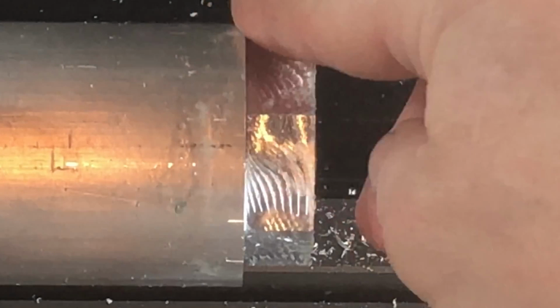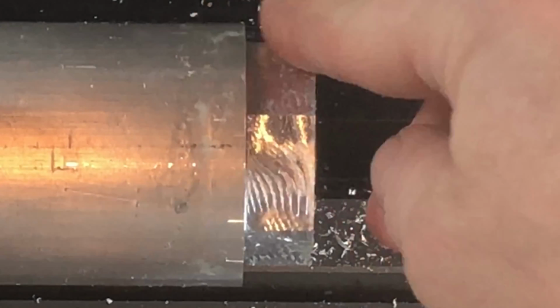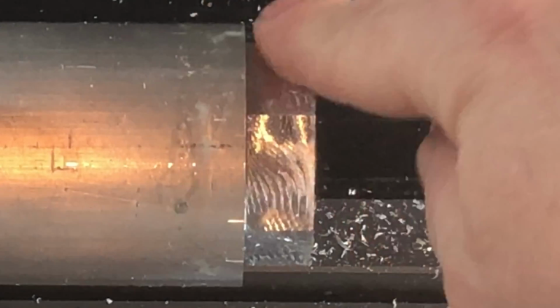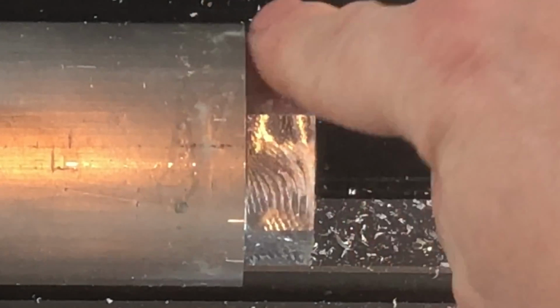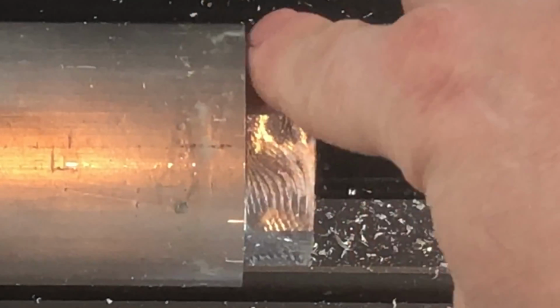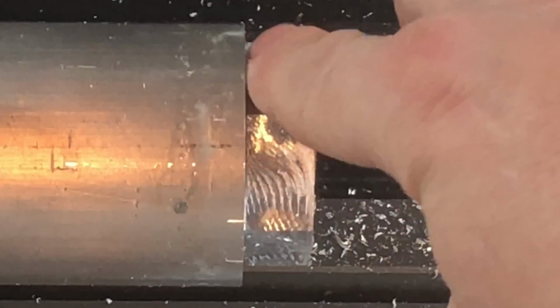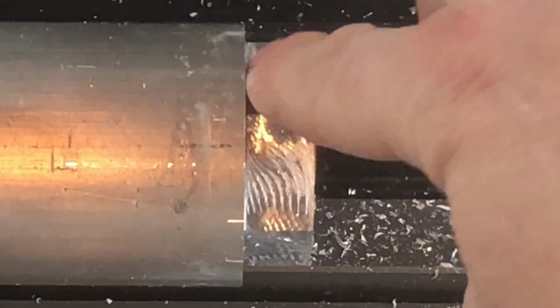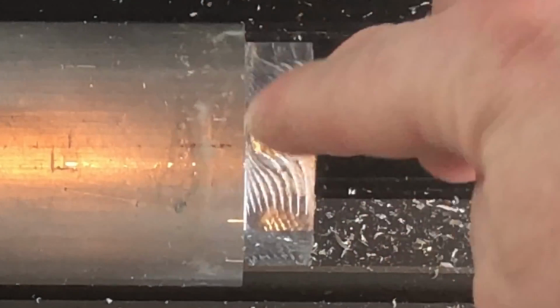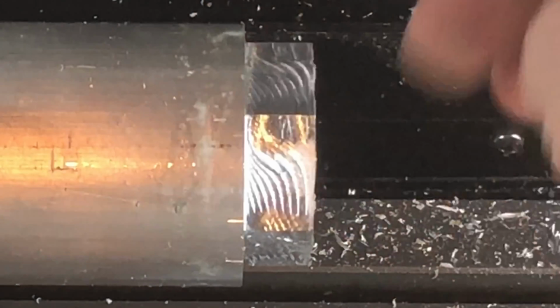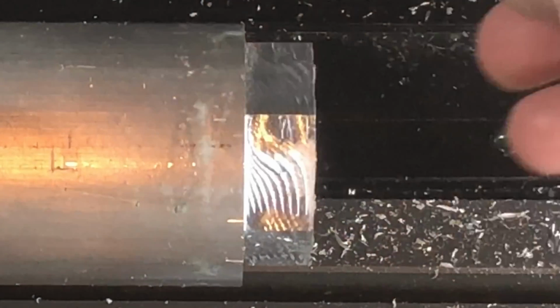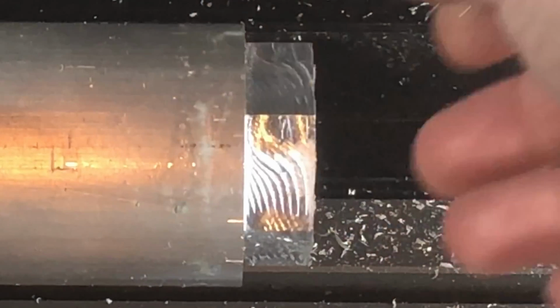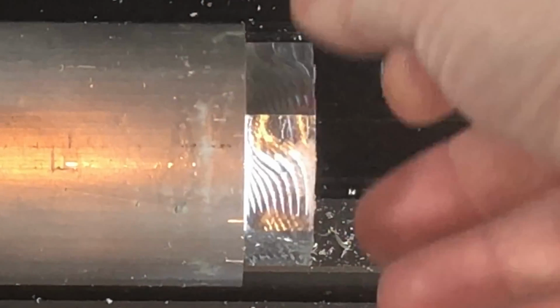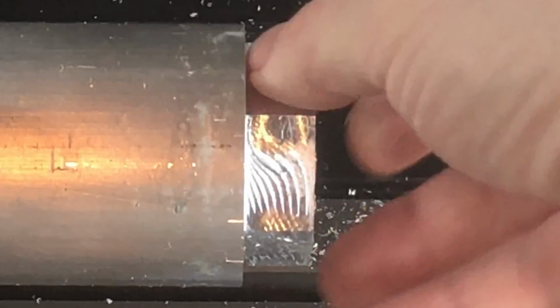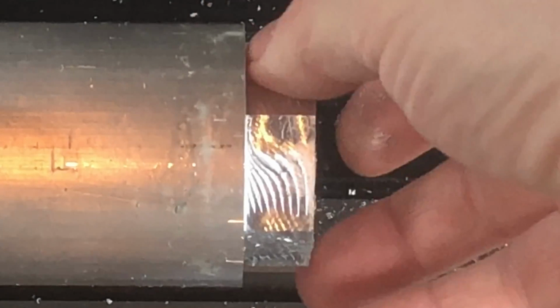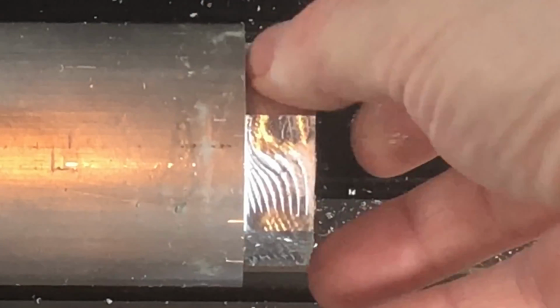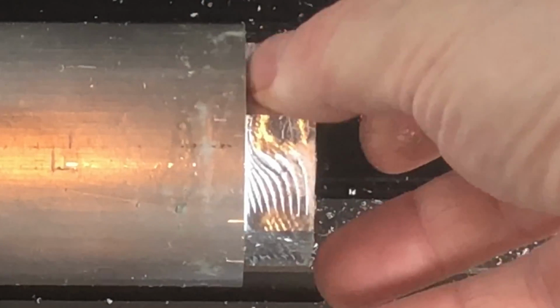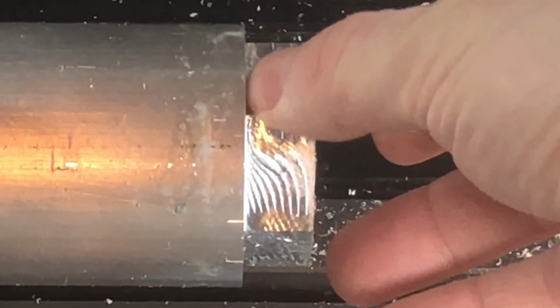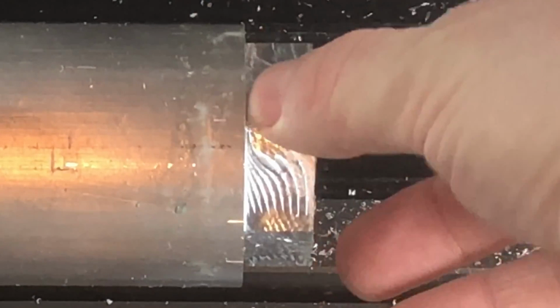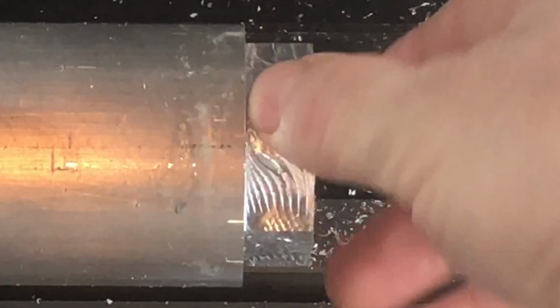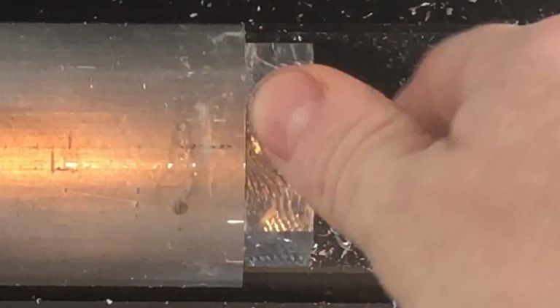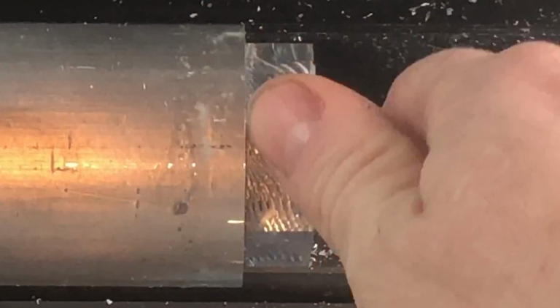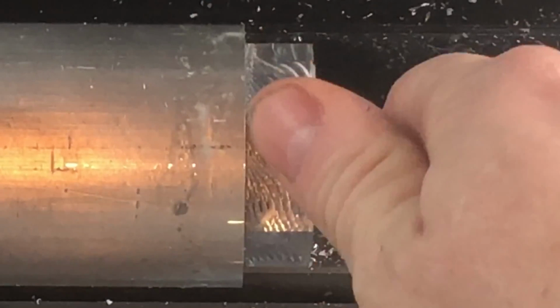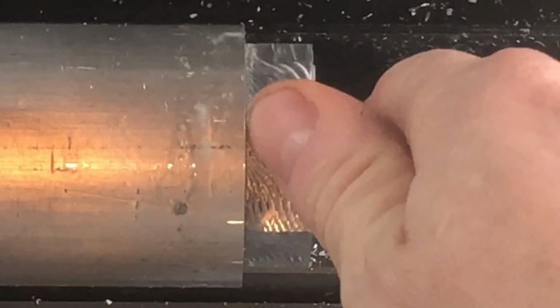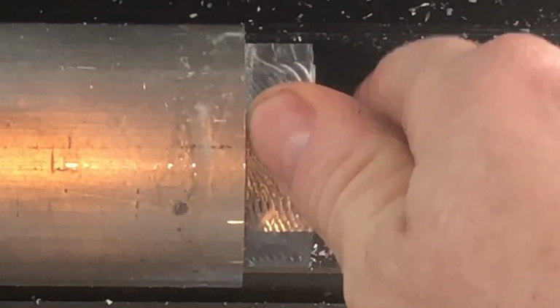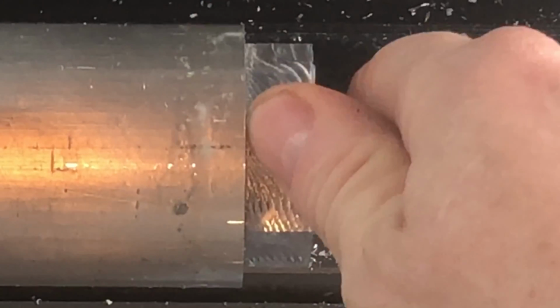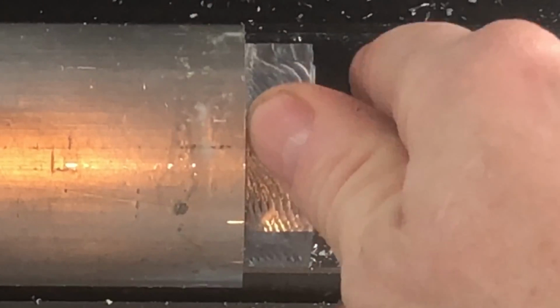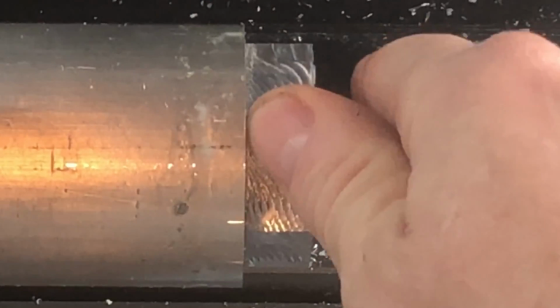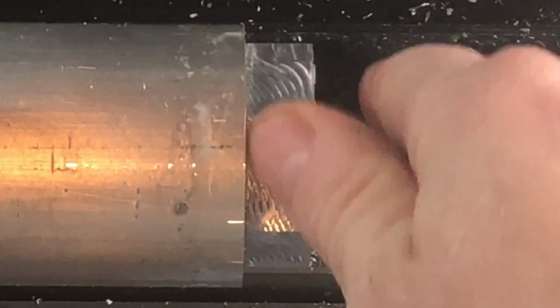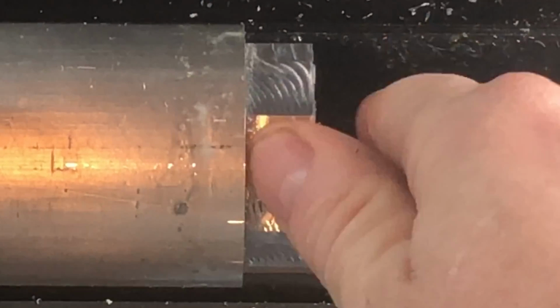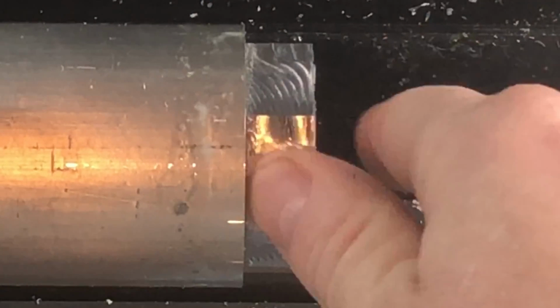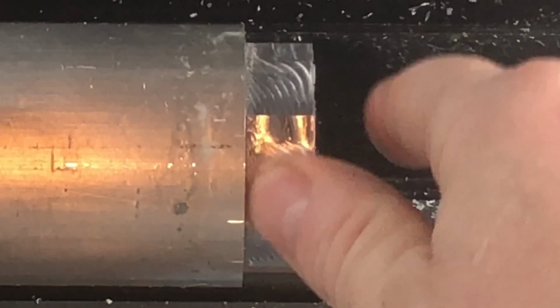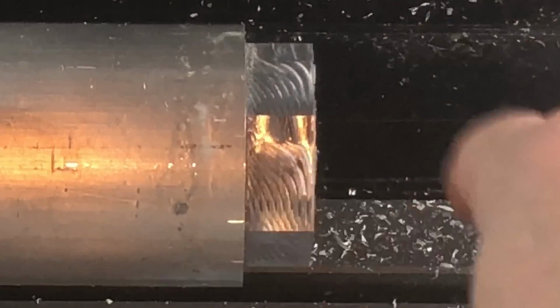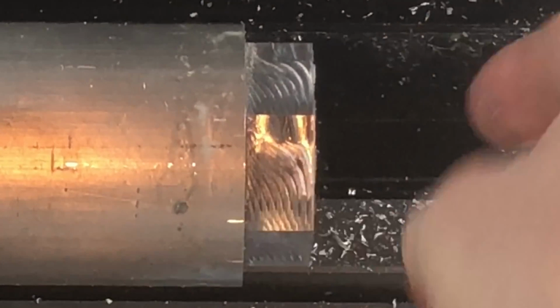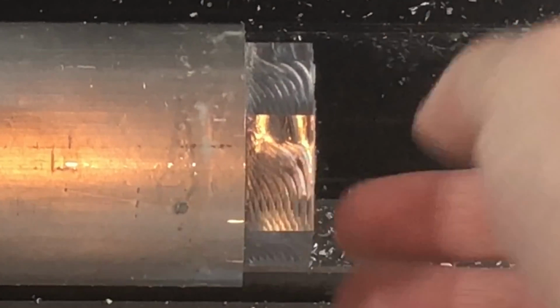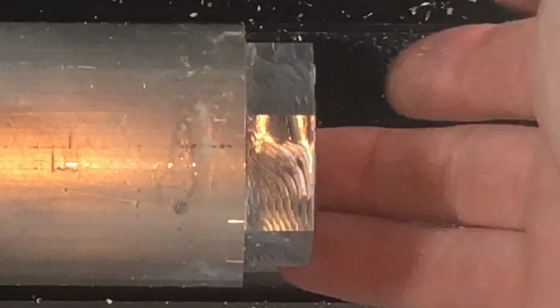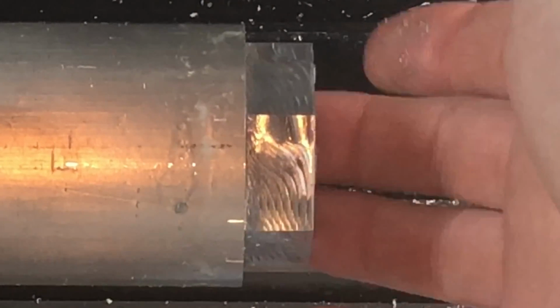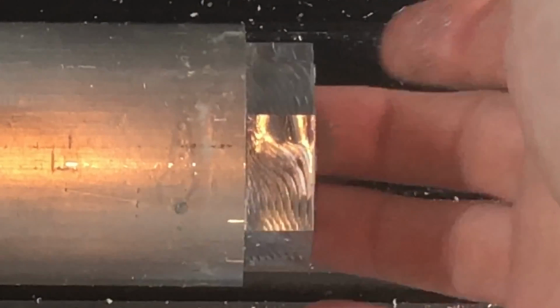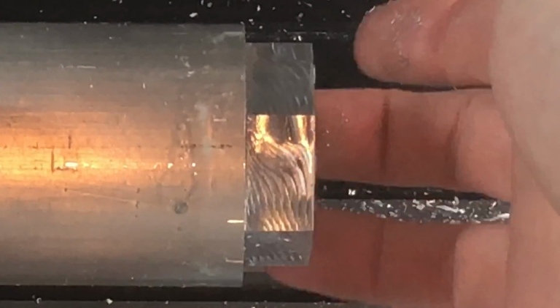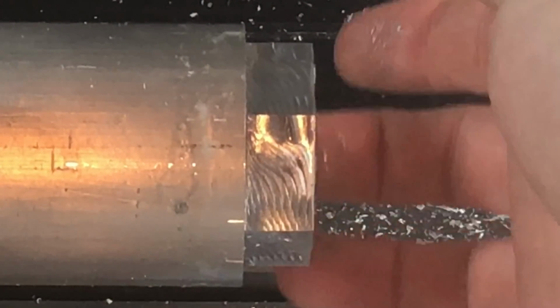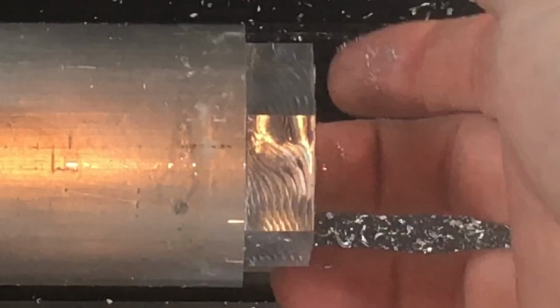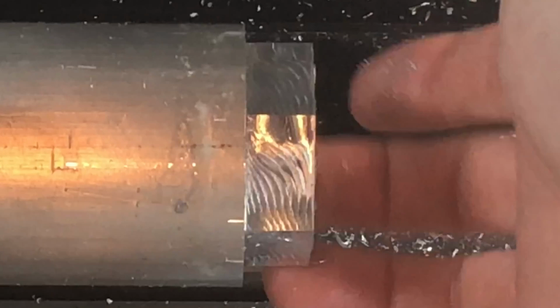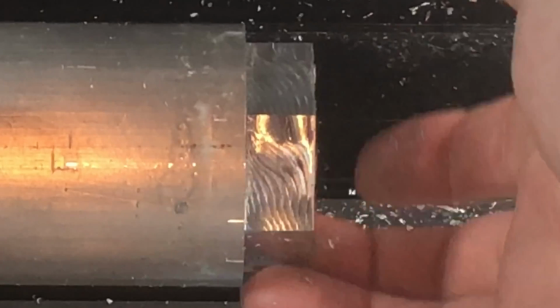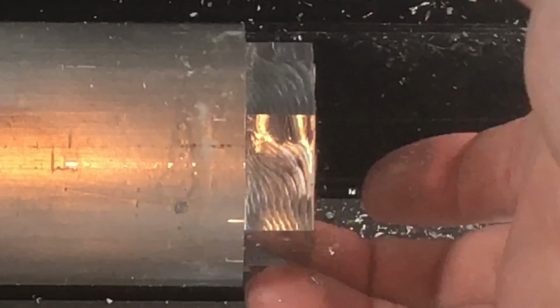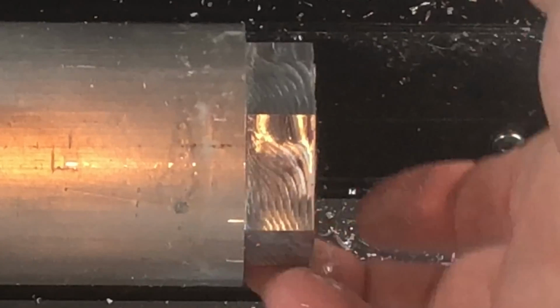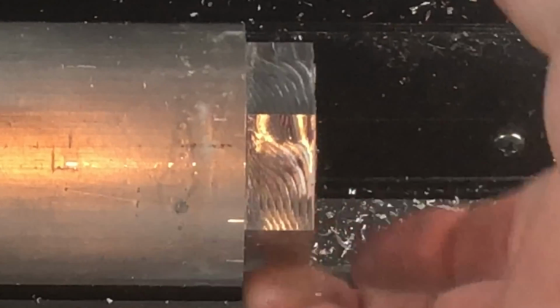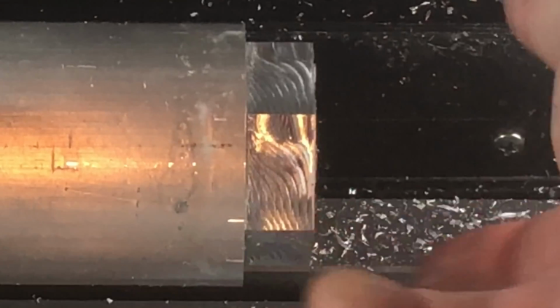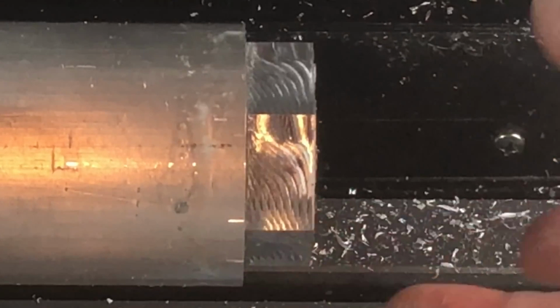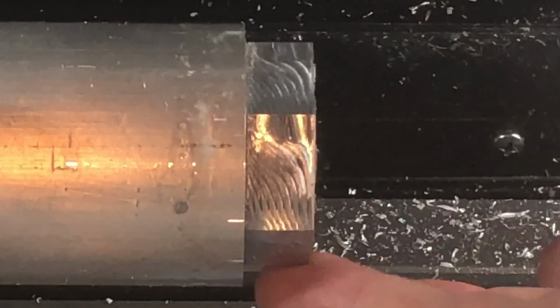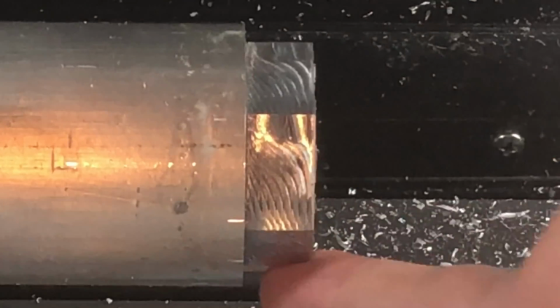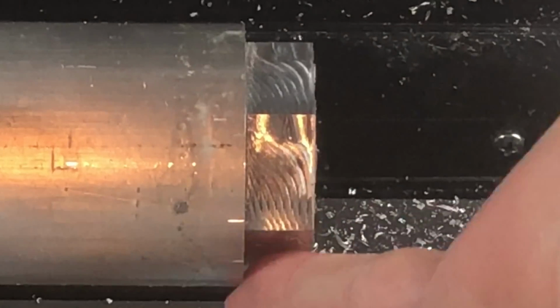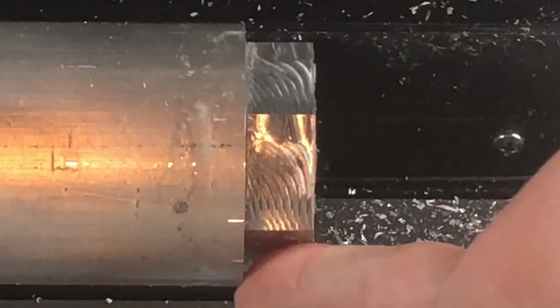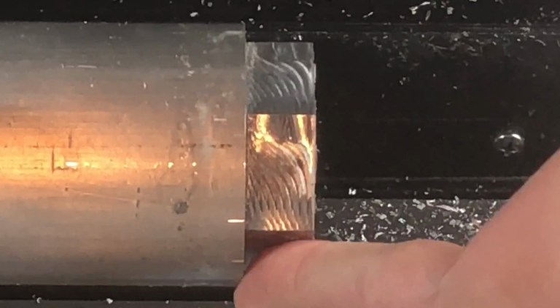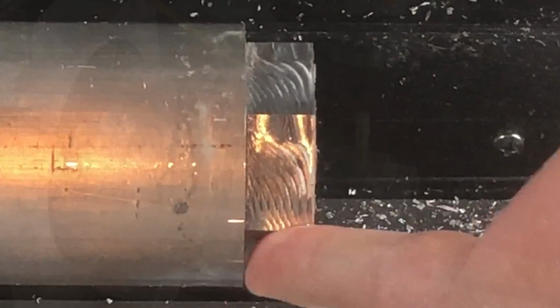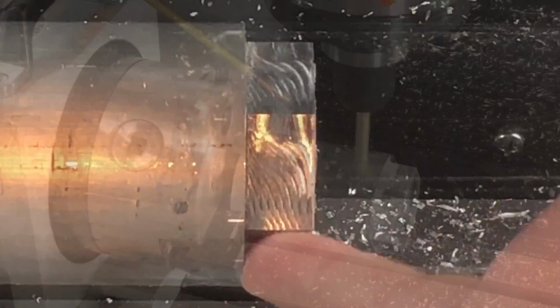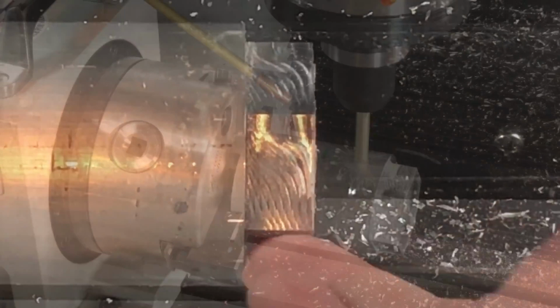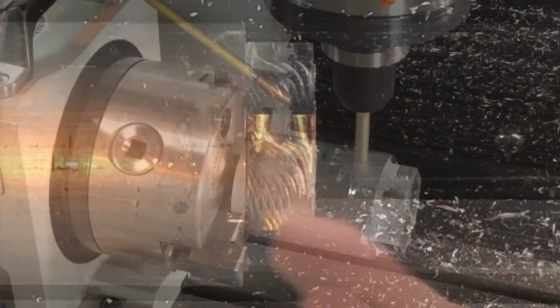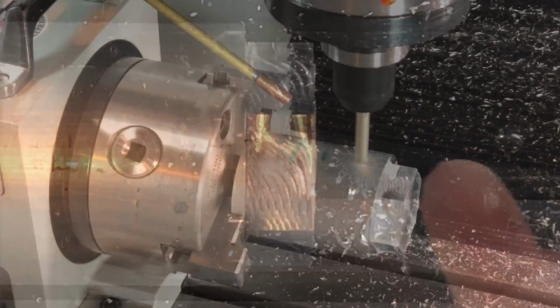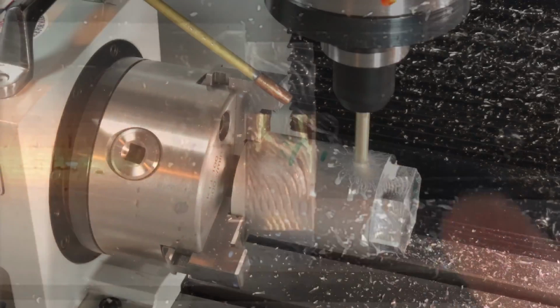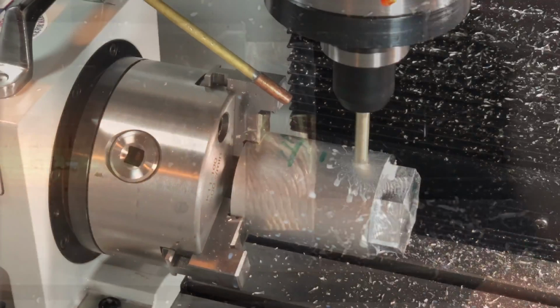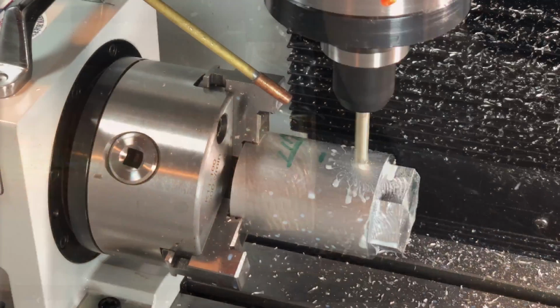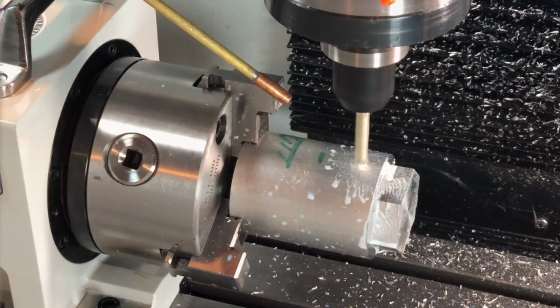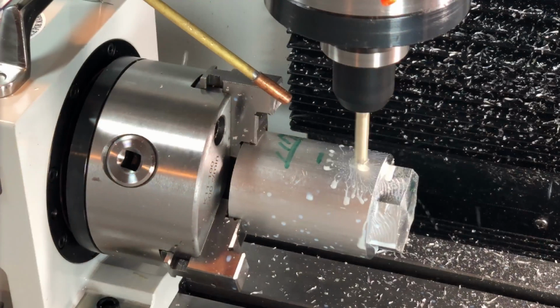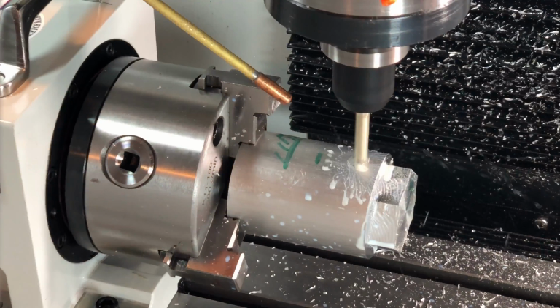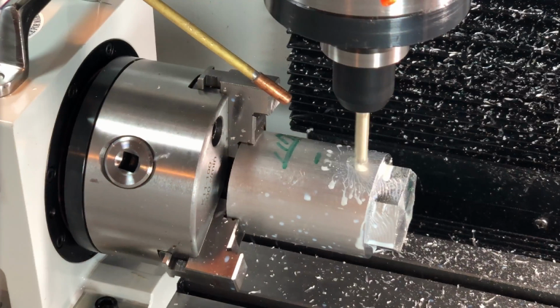The surface finish is actually smoother than it looks. At the end of the video, I'll measure flat to flat to see how well we did.